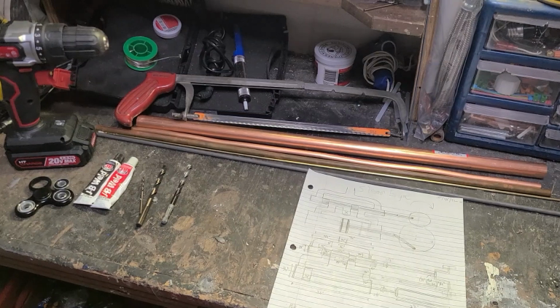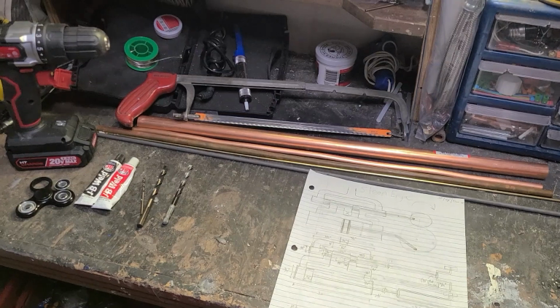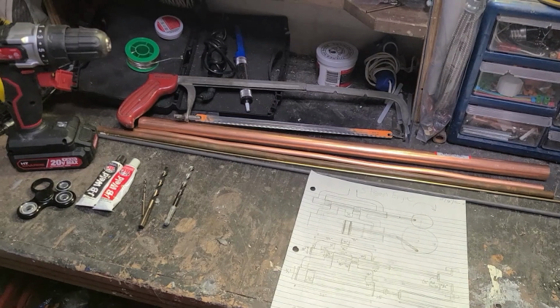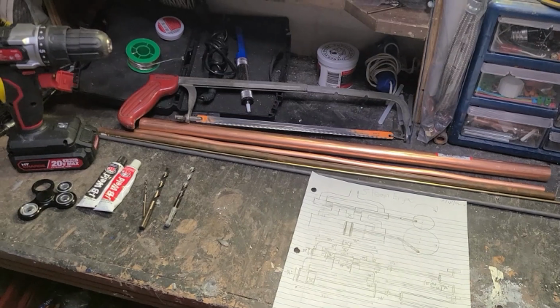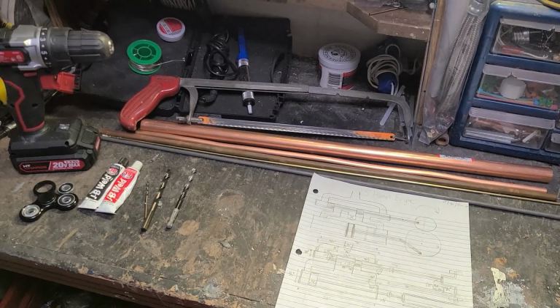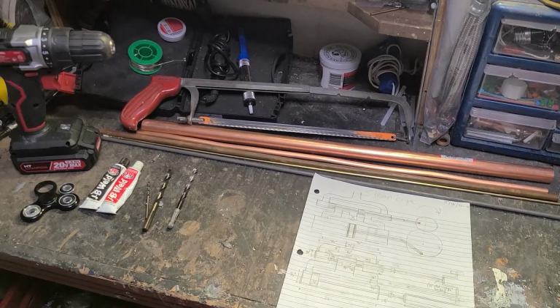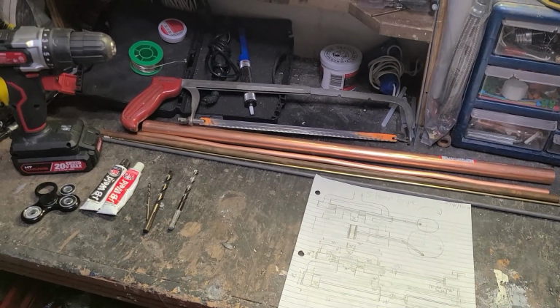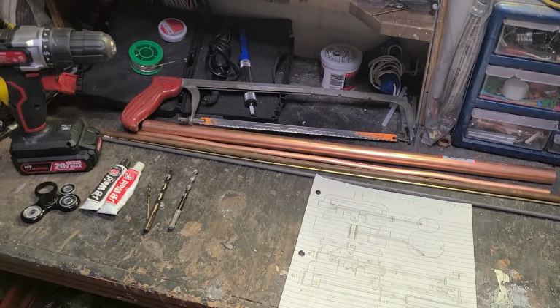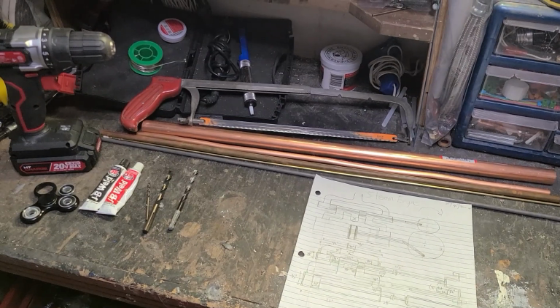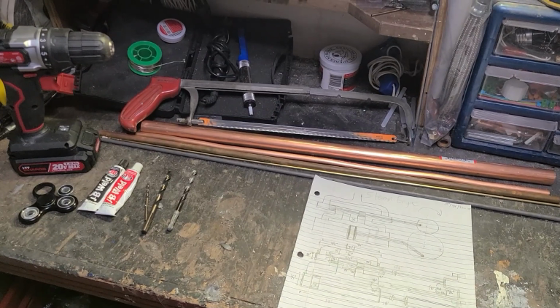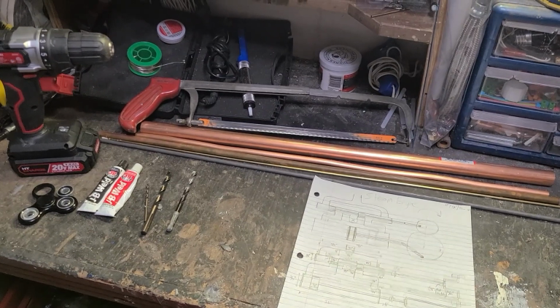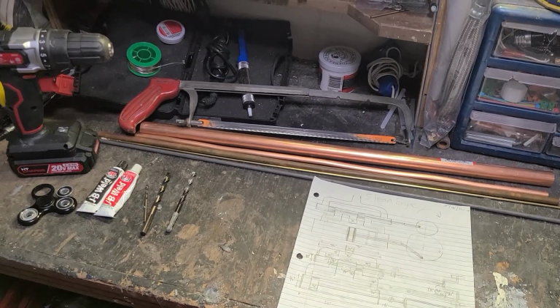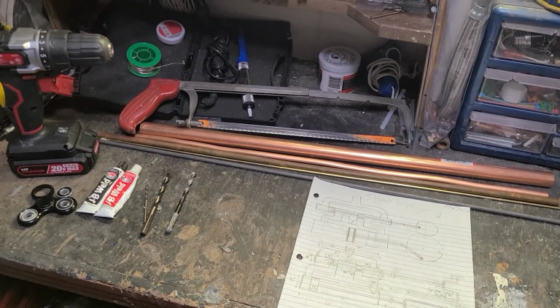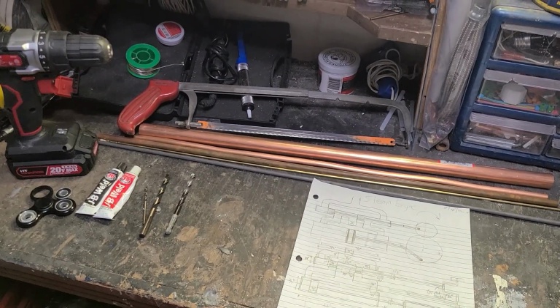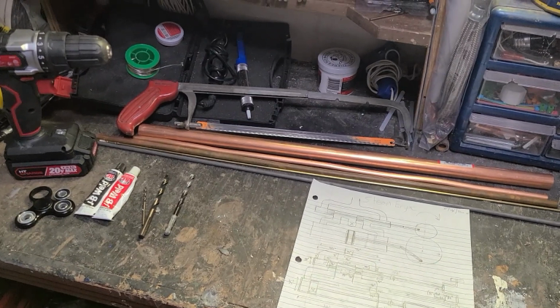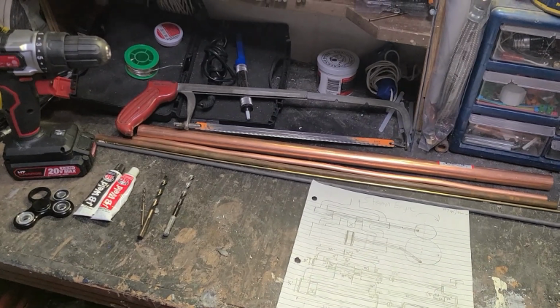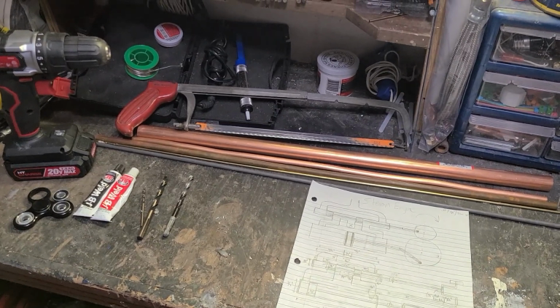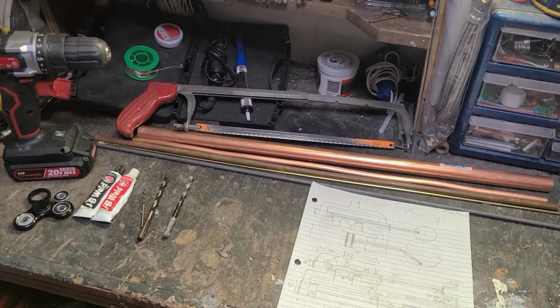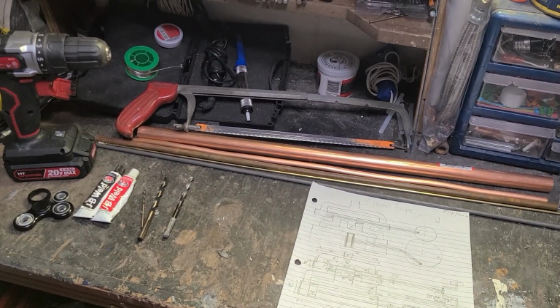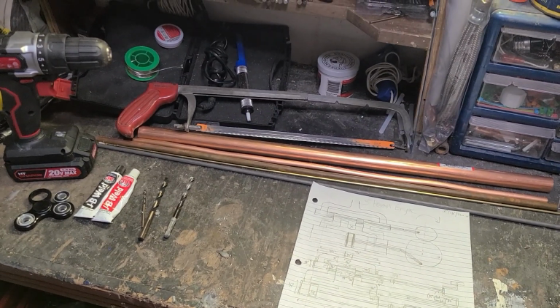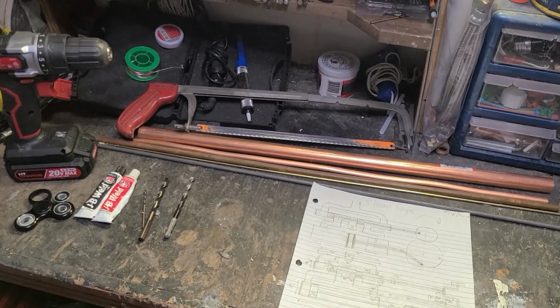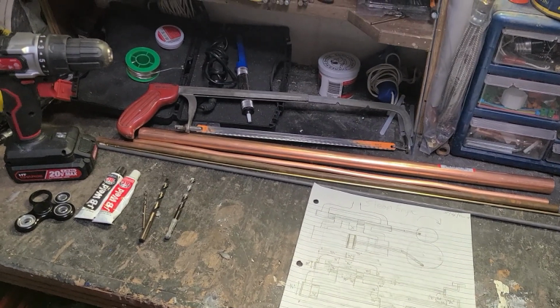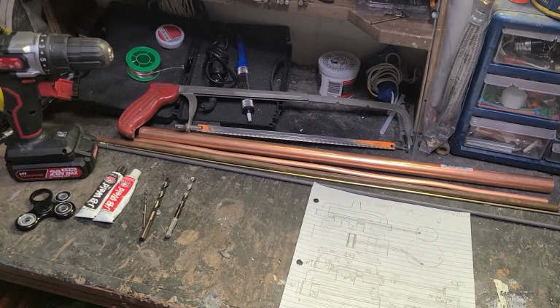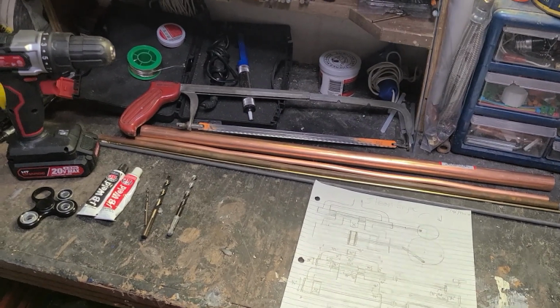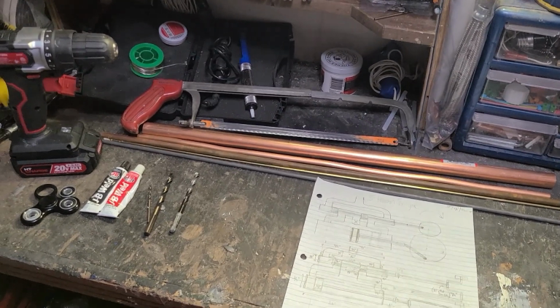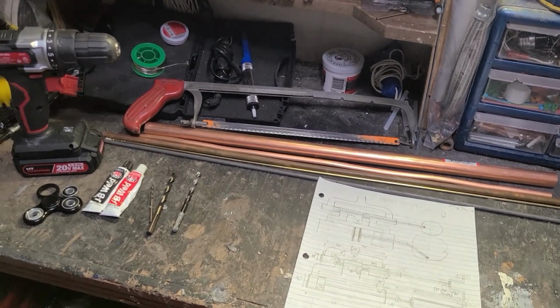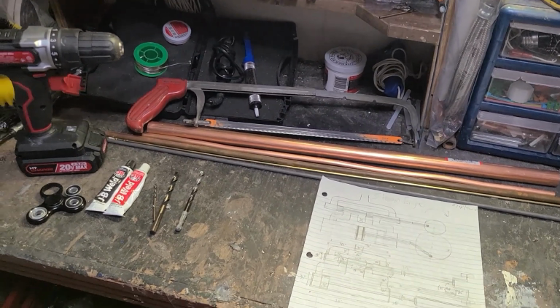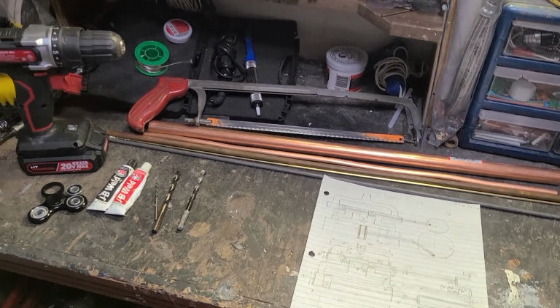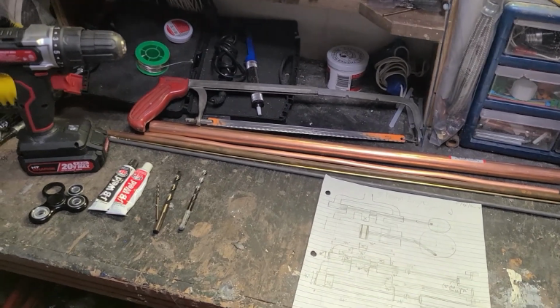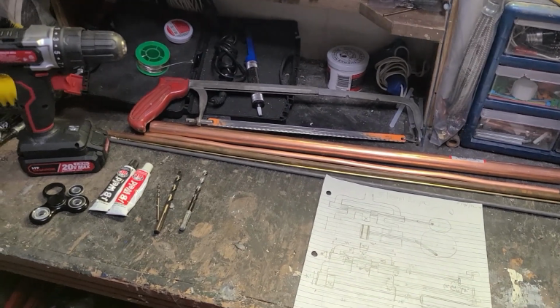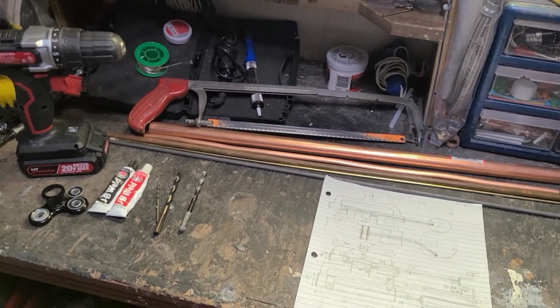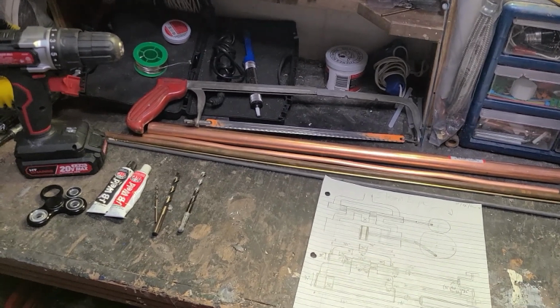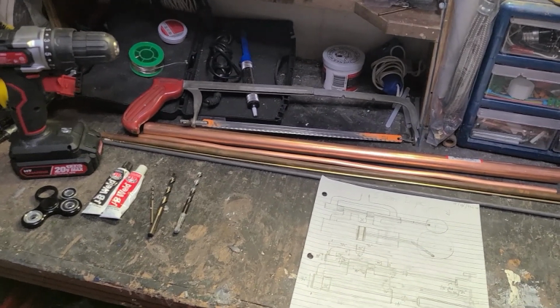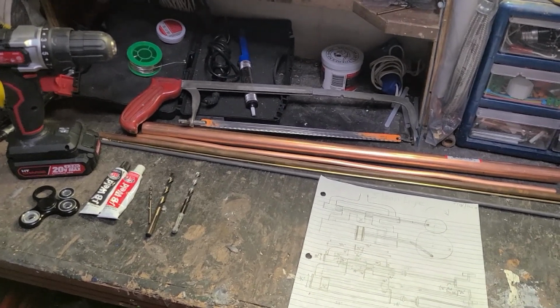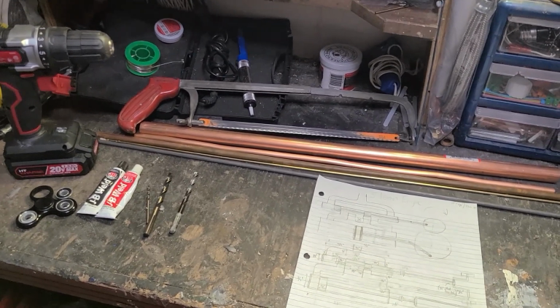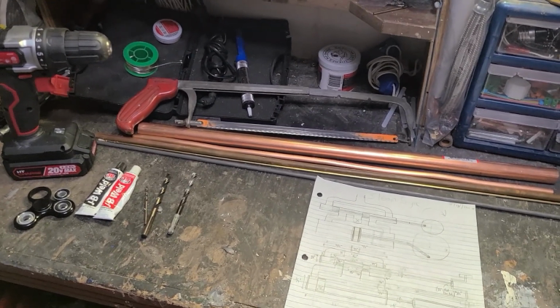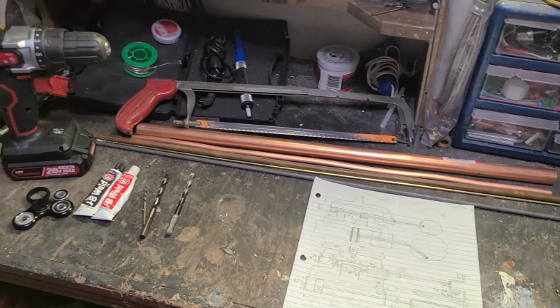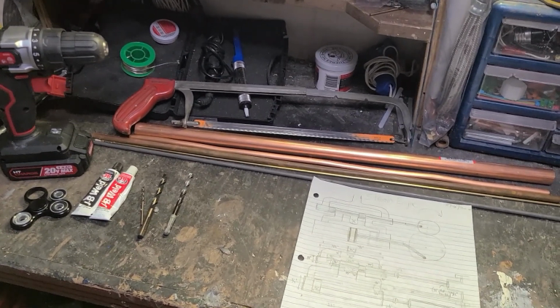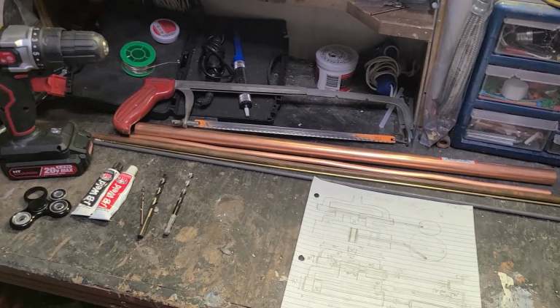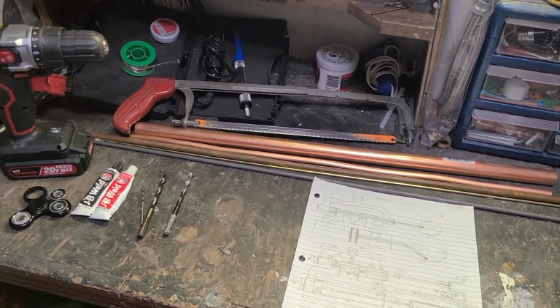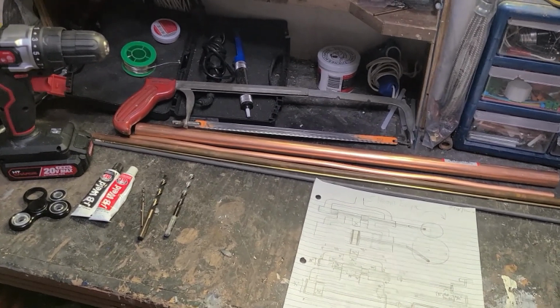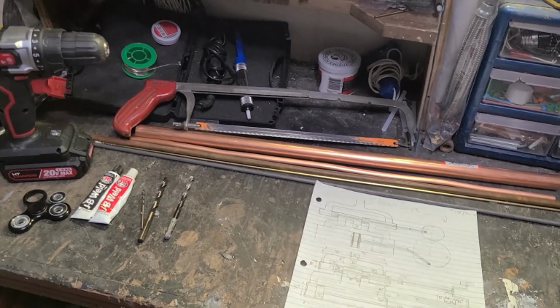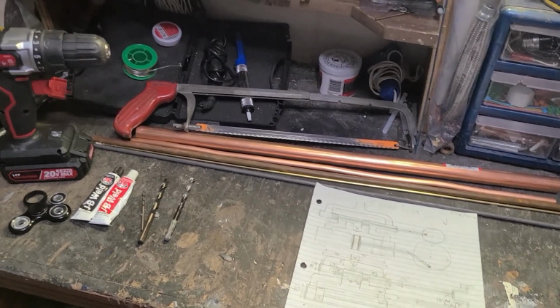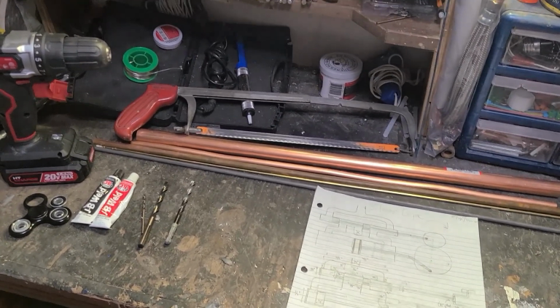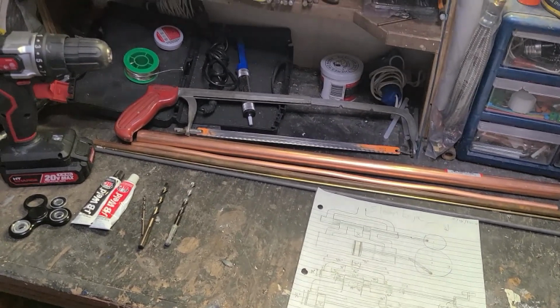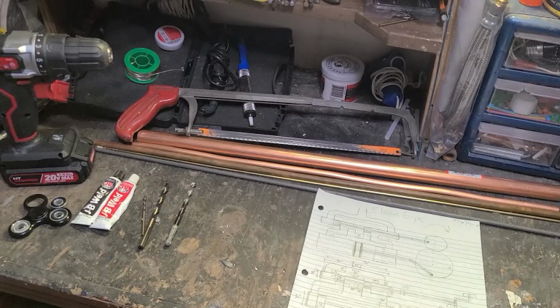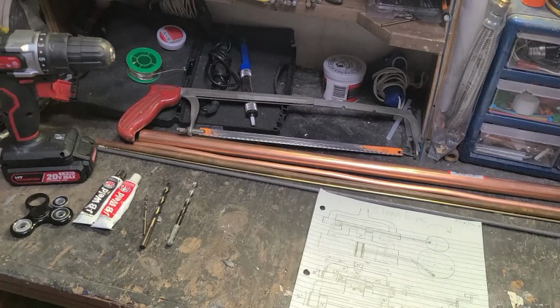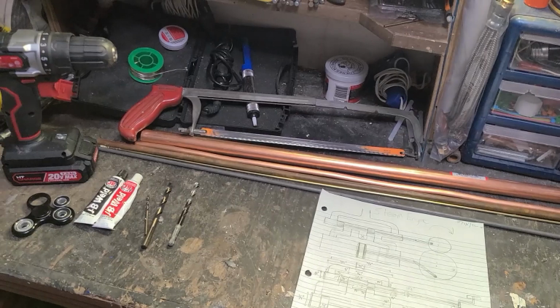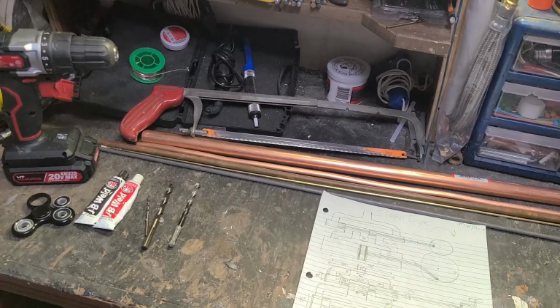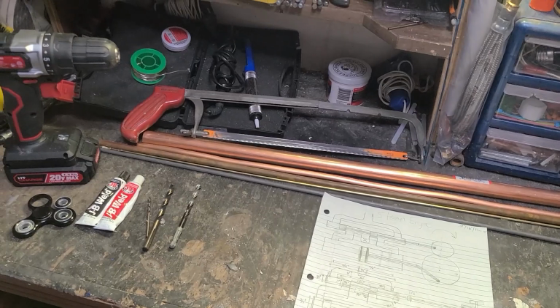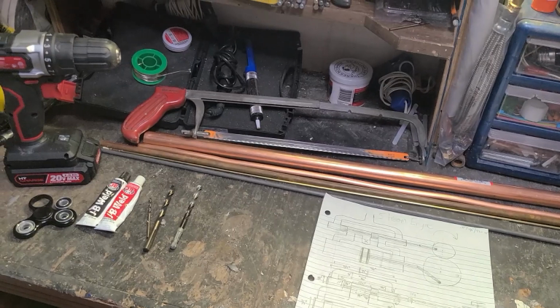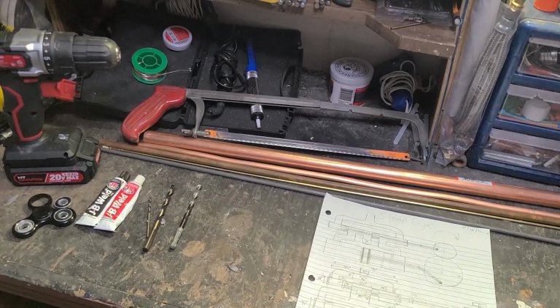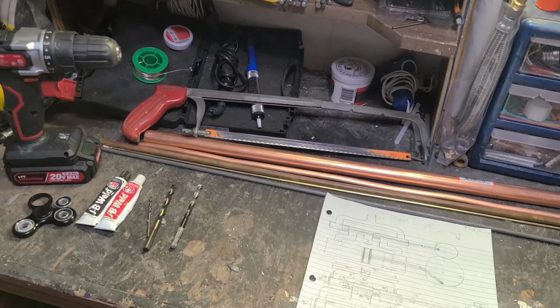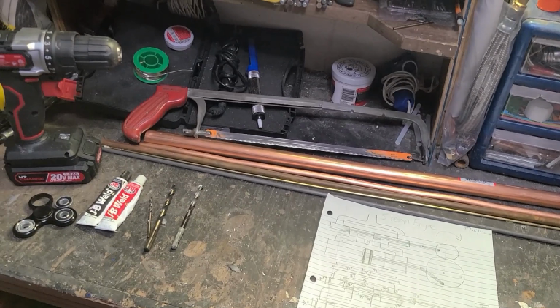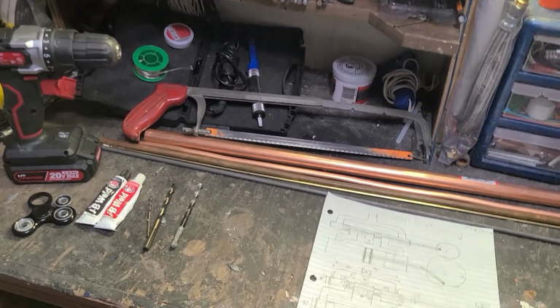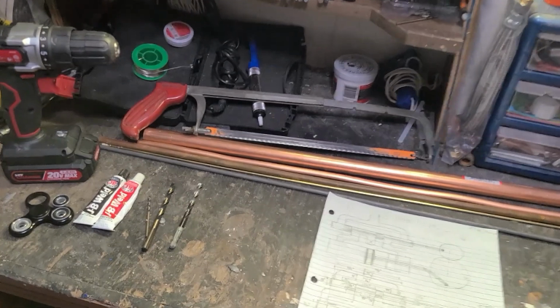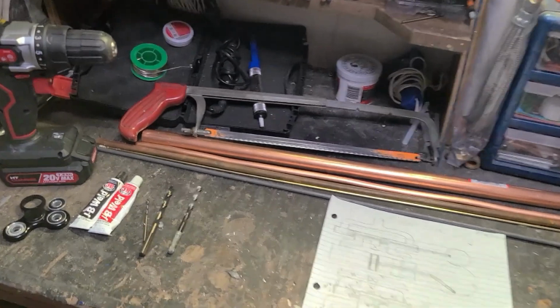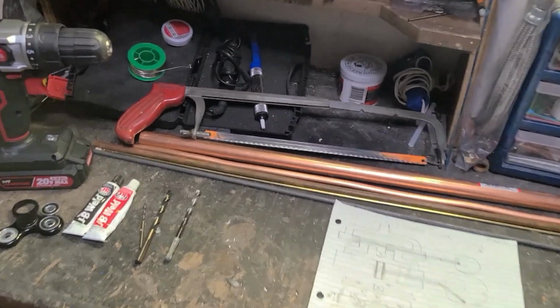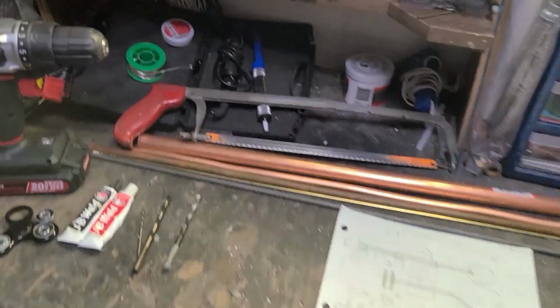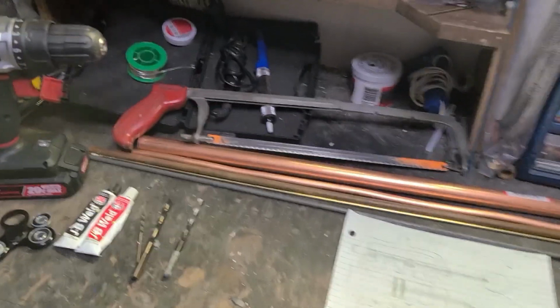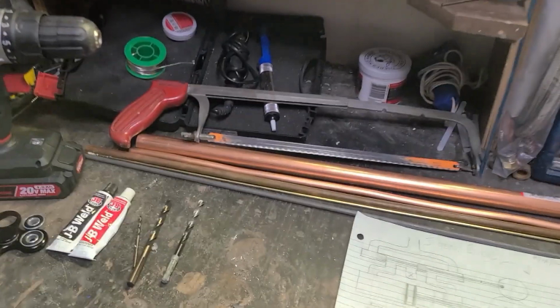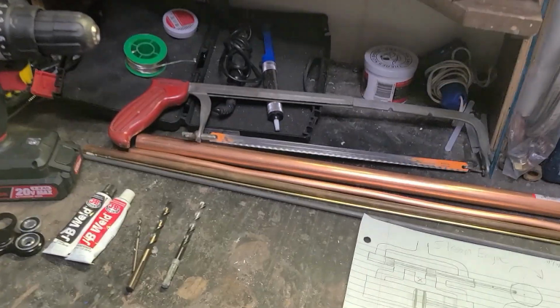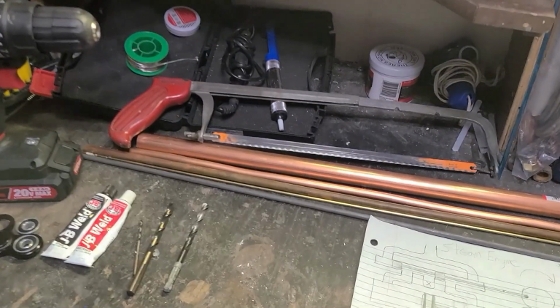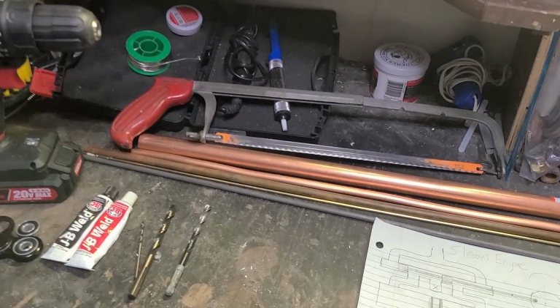Hey guys, InnovativeThinking here, and today I'm going to attempt to build a steam engine using only hand tools and these basic parts.